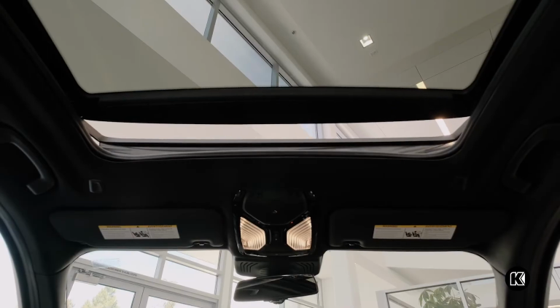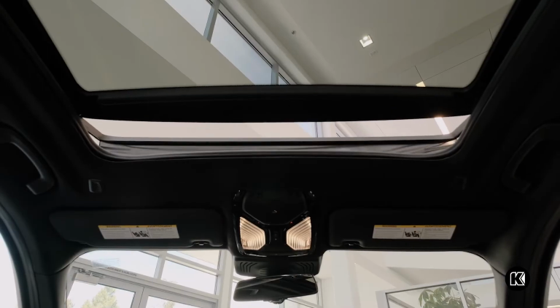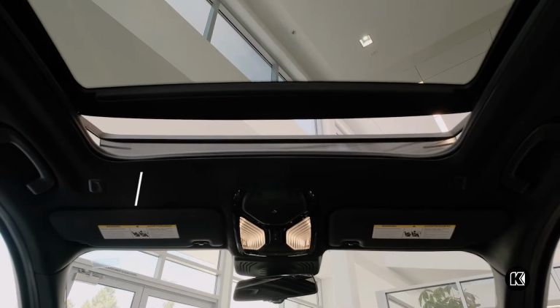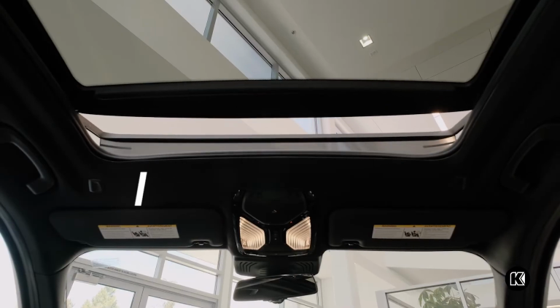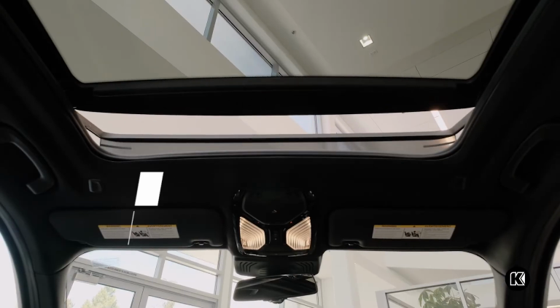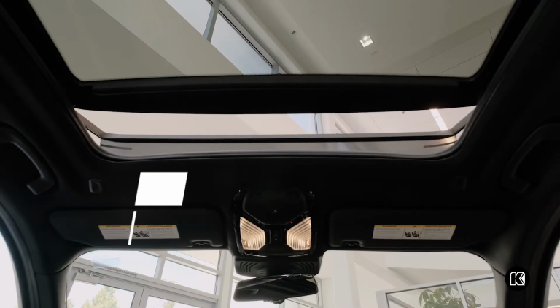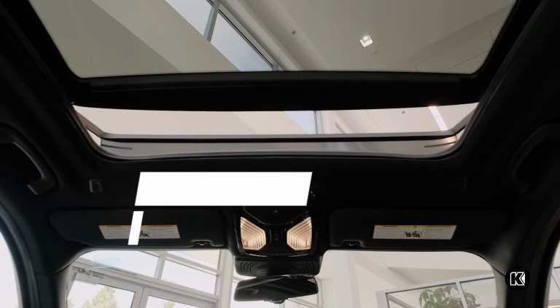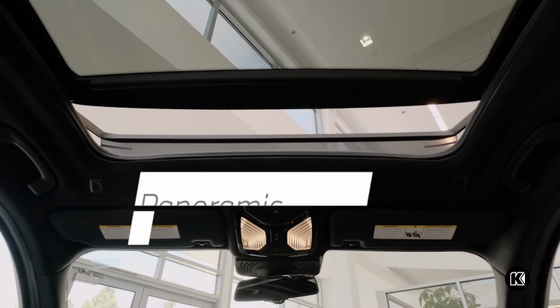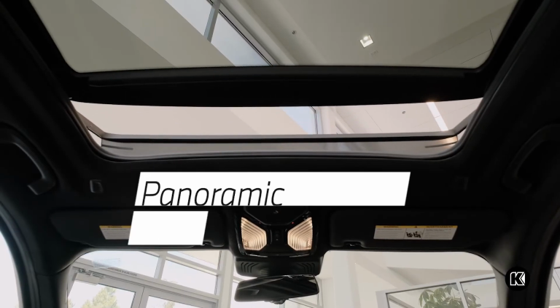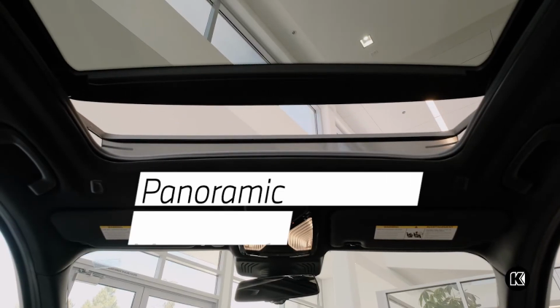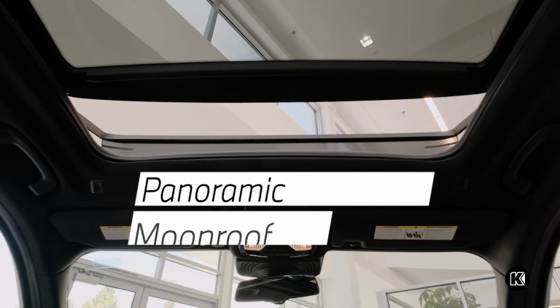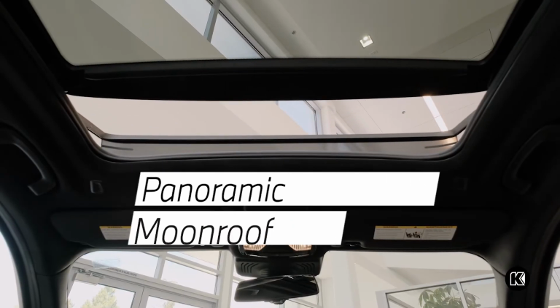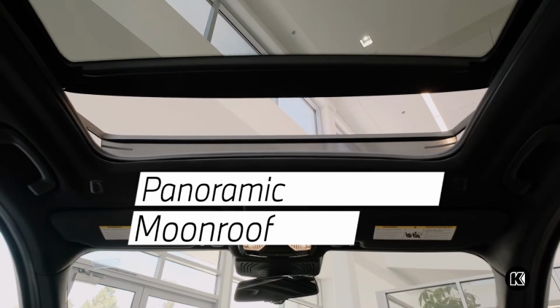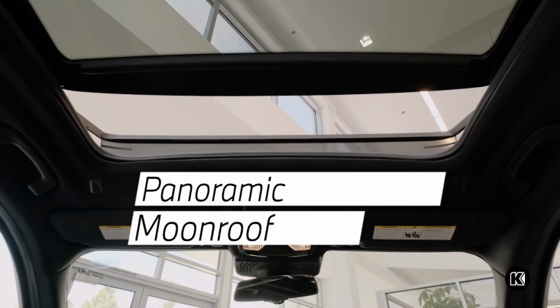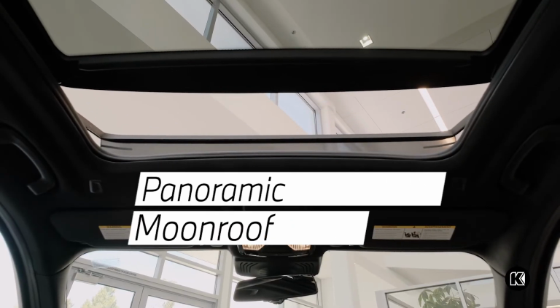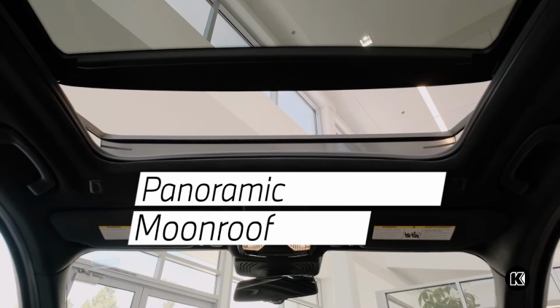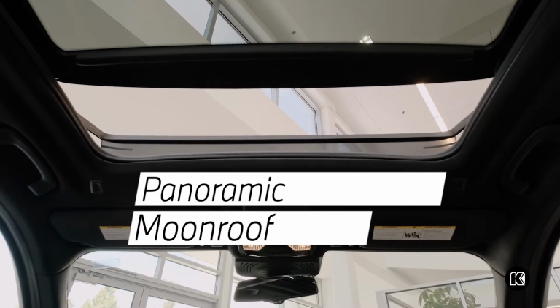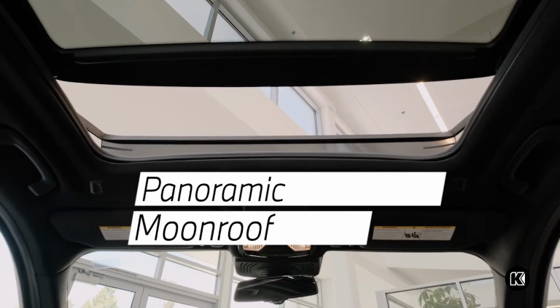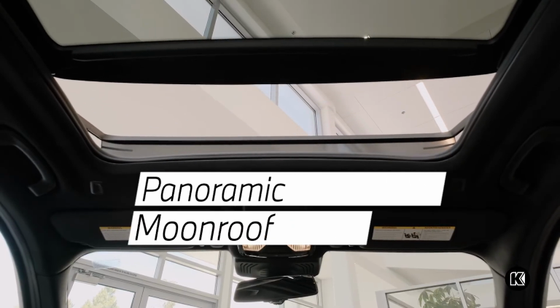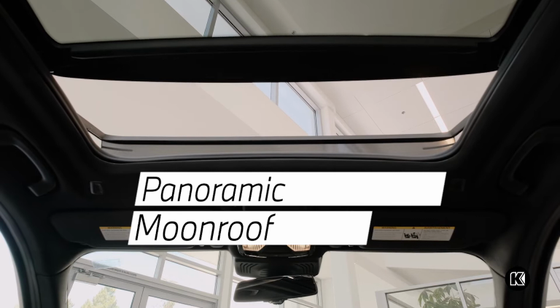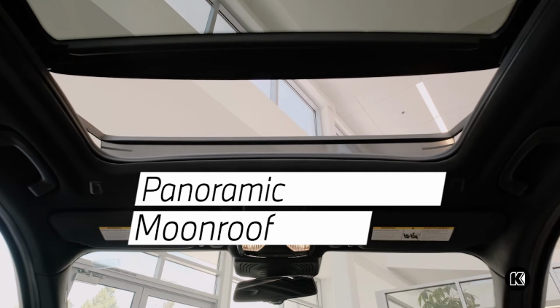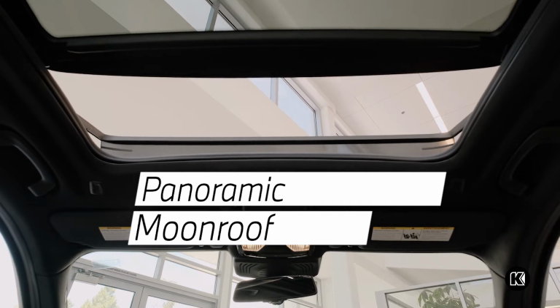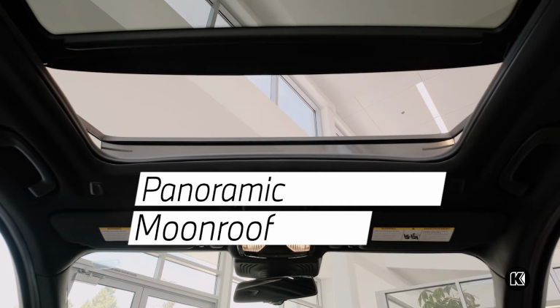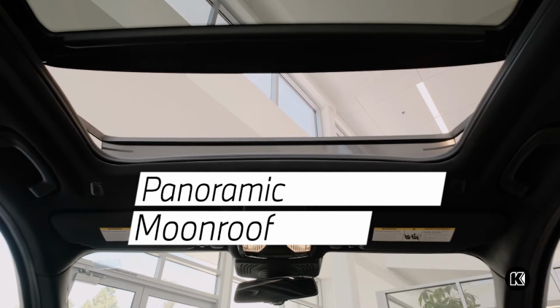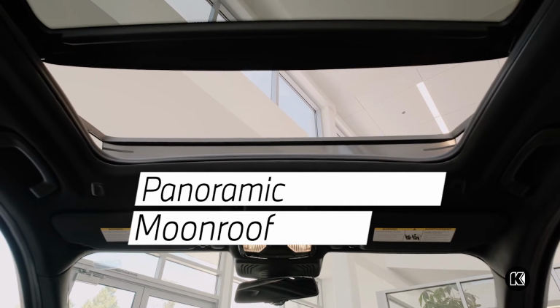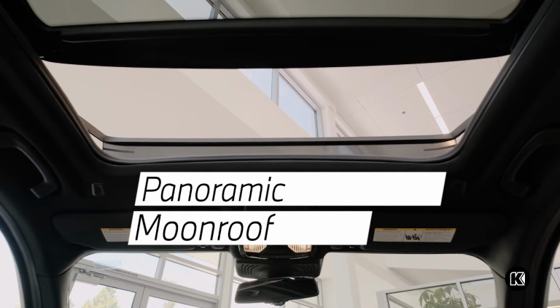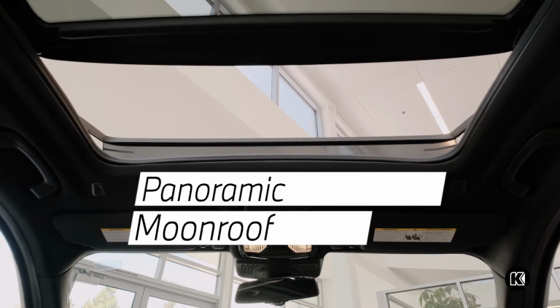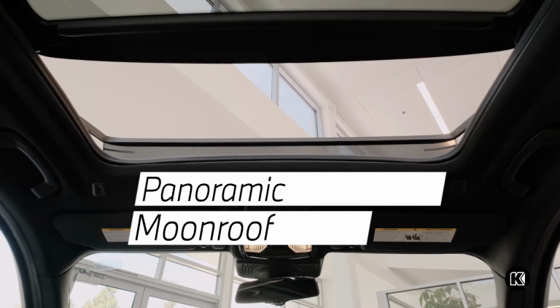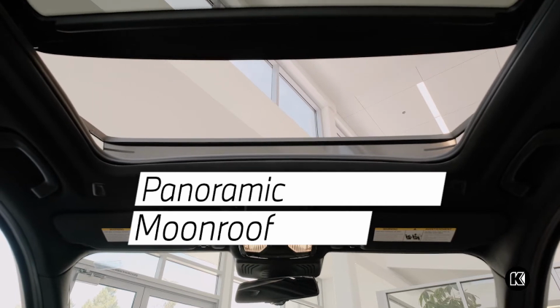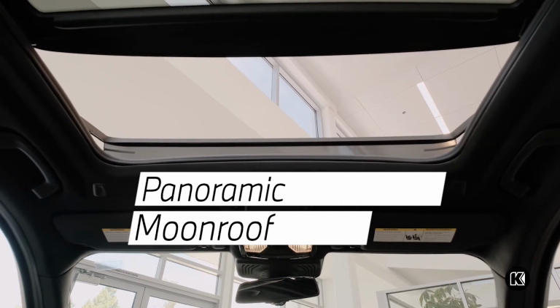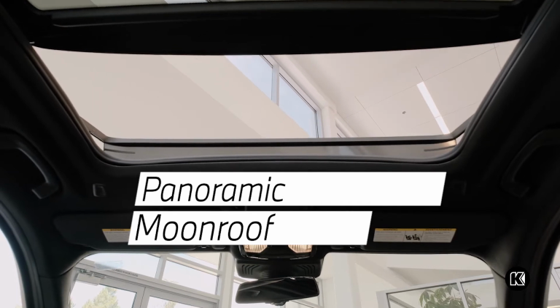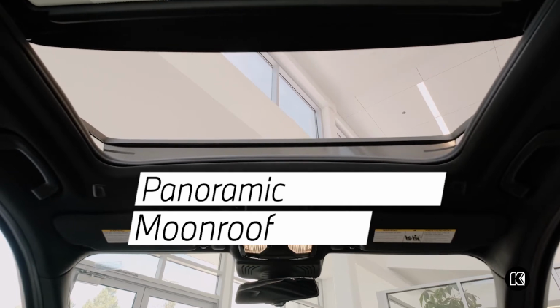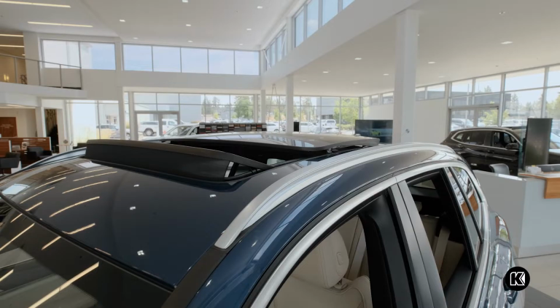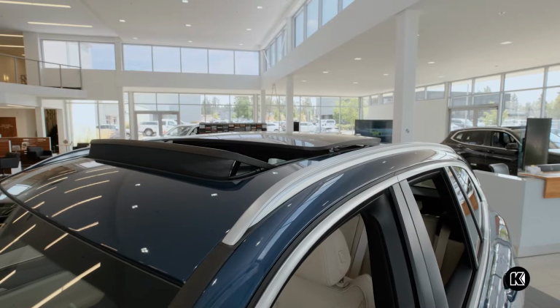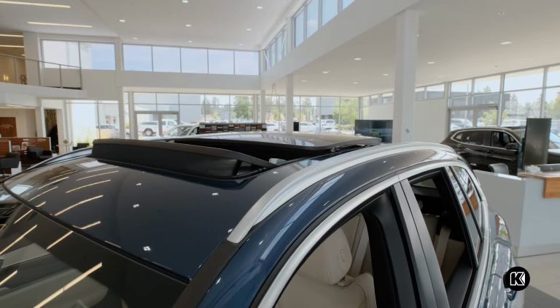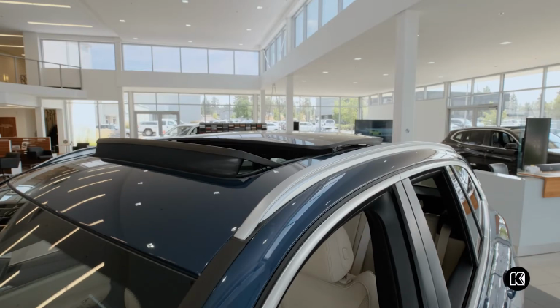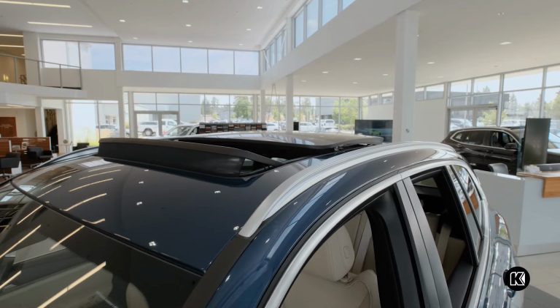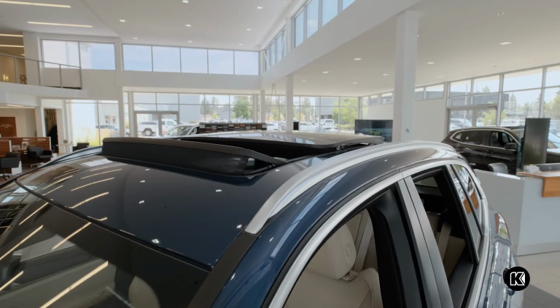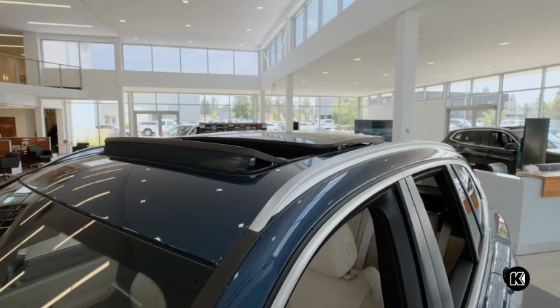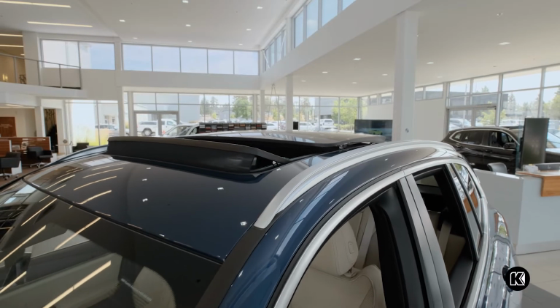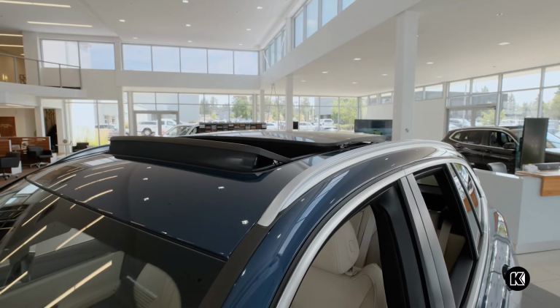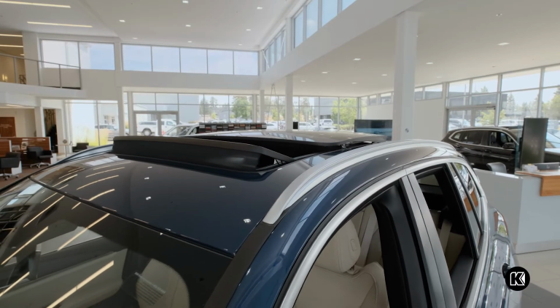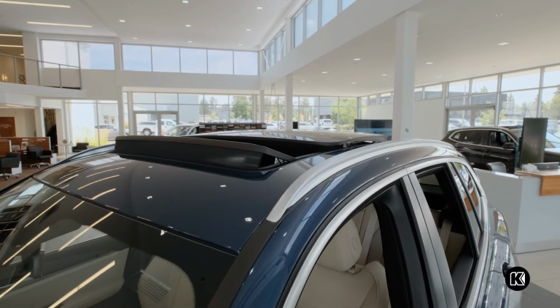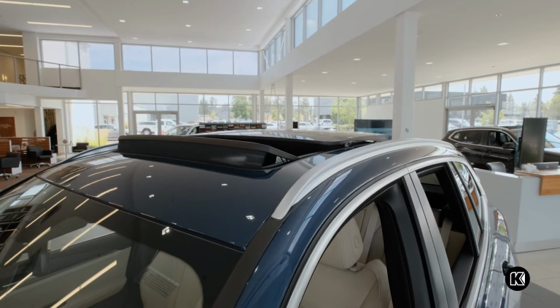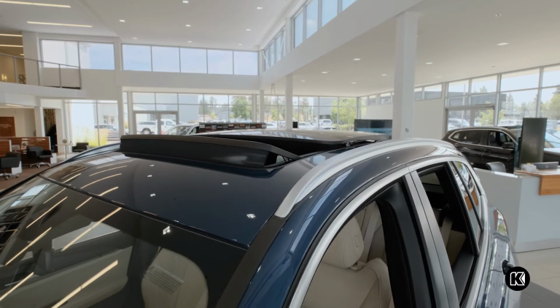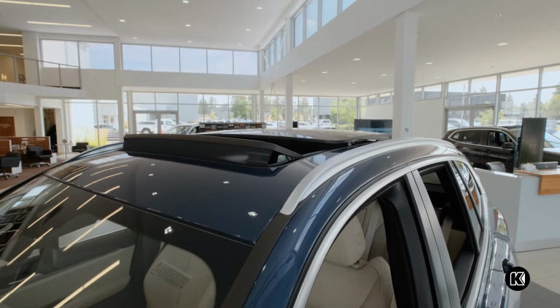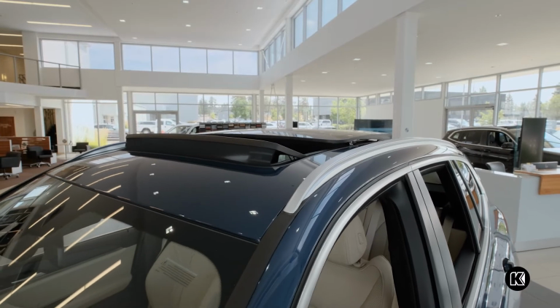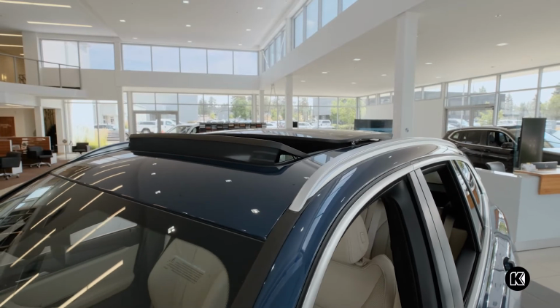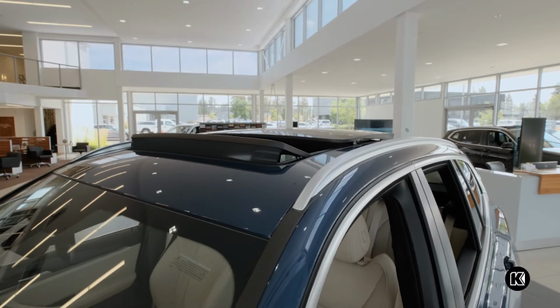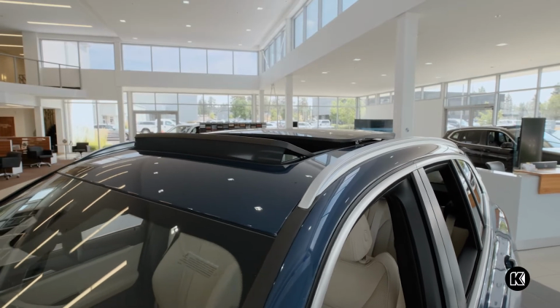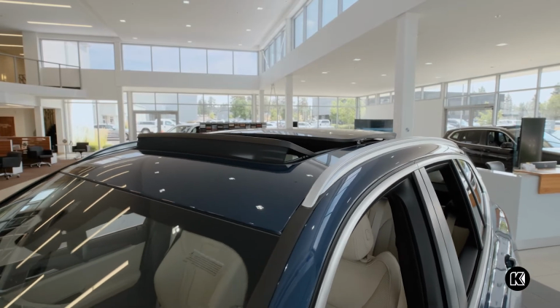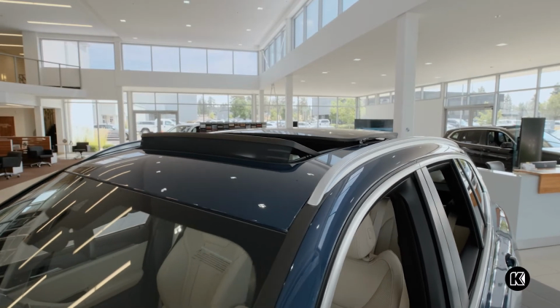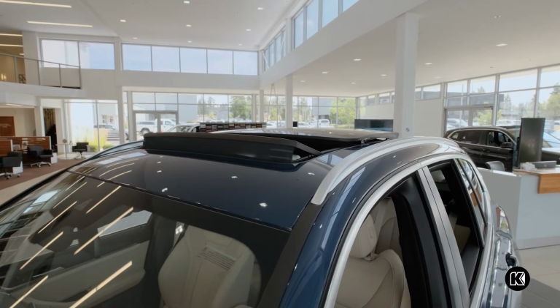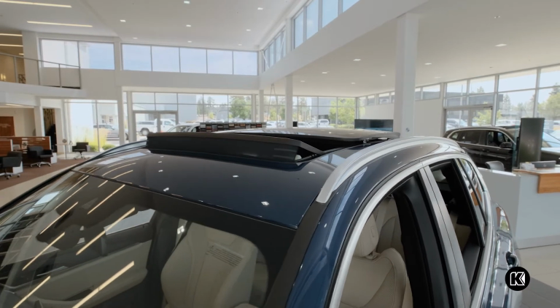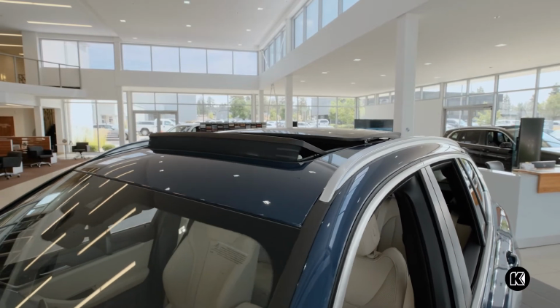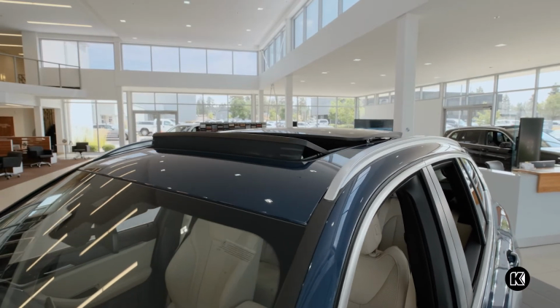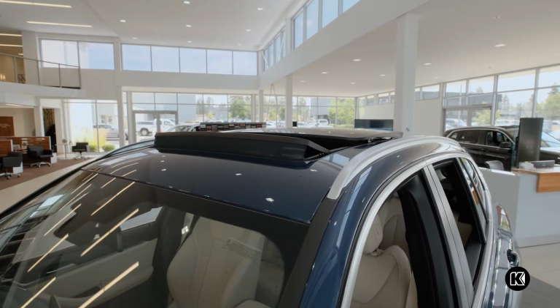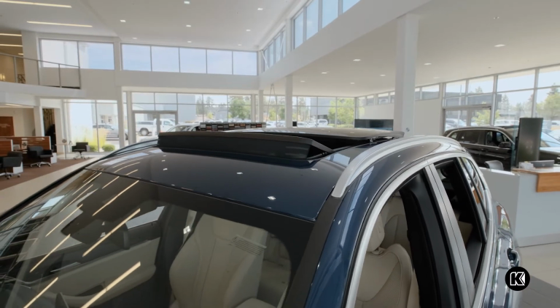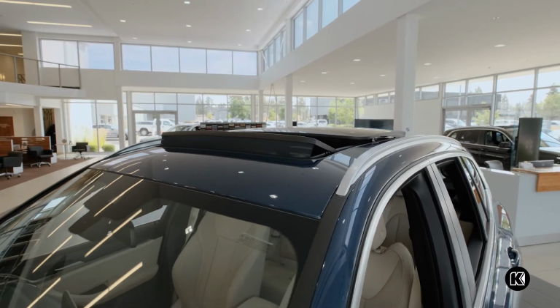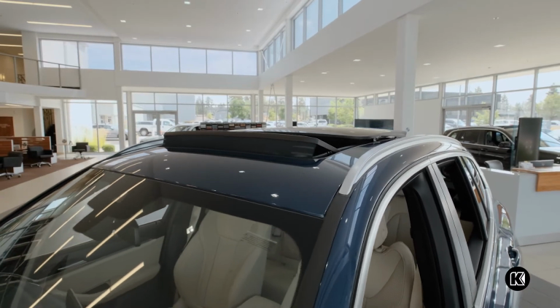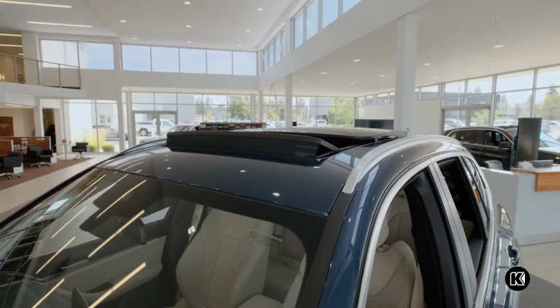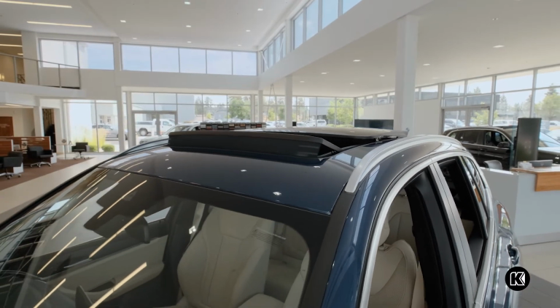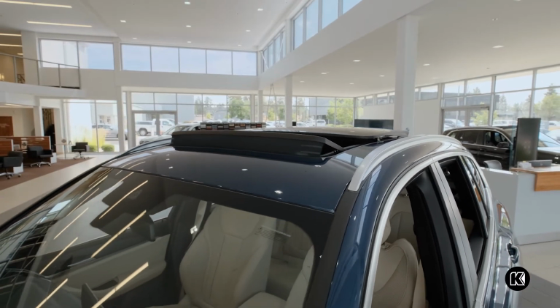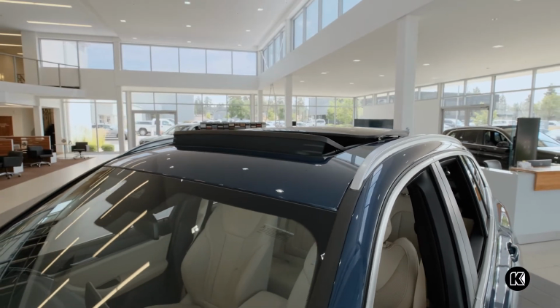The panoramic moonroof offers an open and immersive driving experience that you can enjoy in any weather condition.